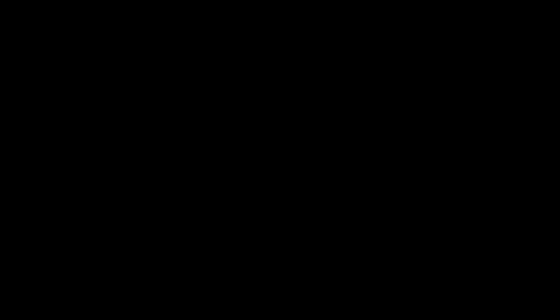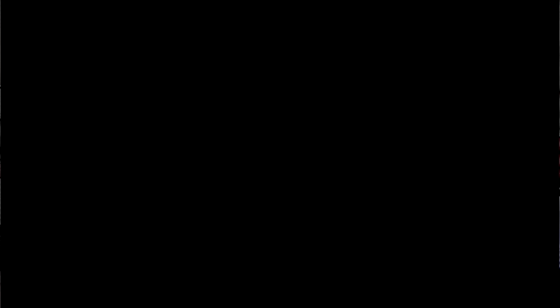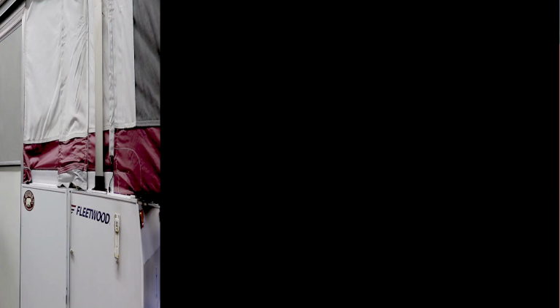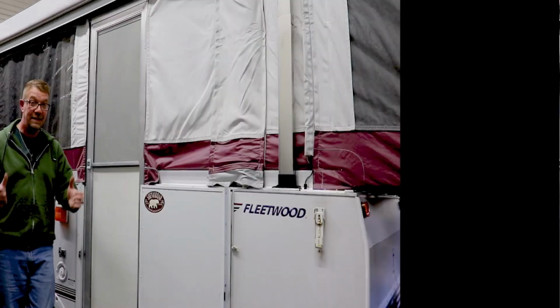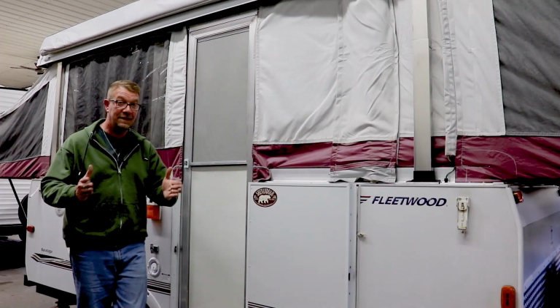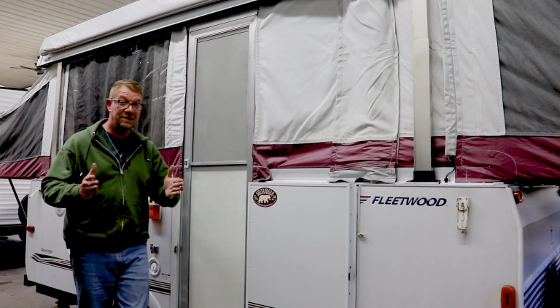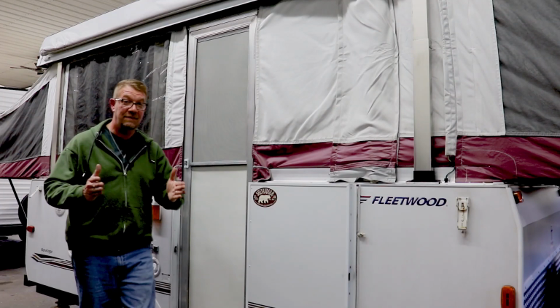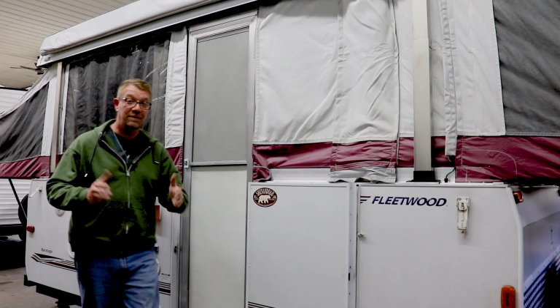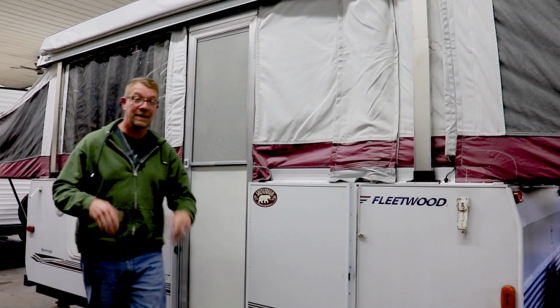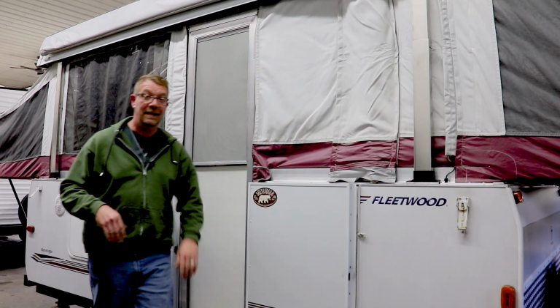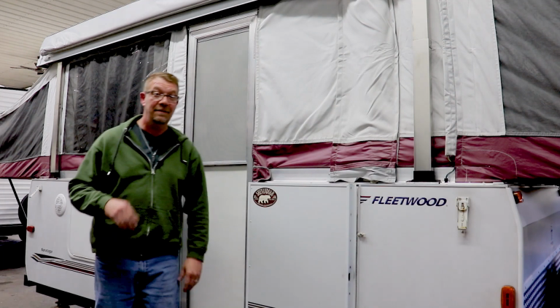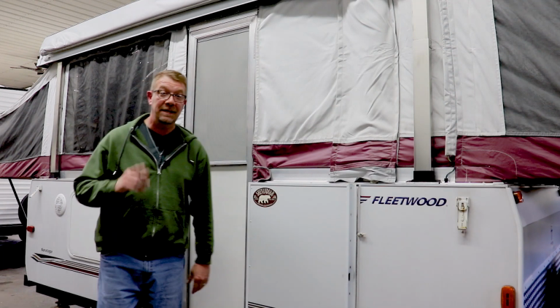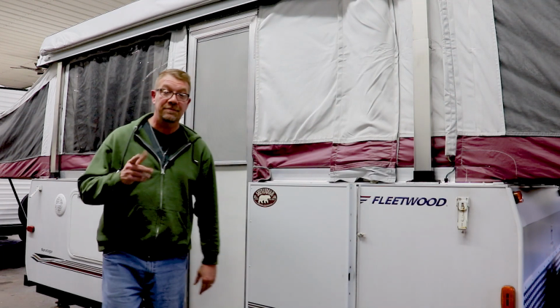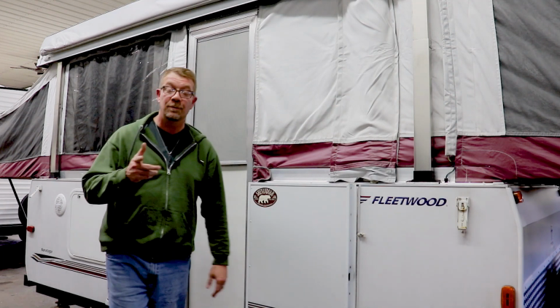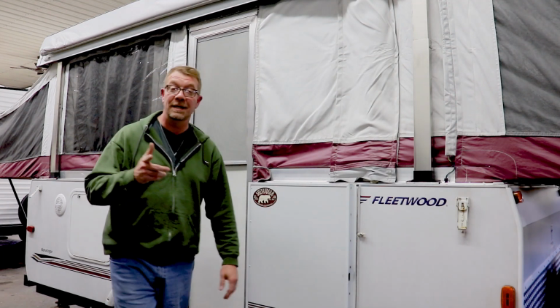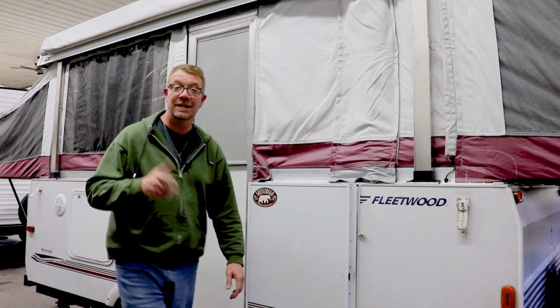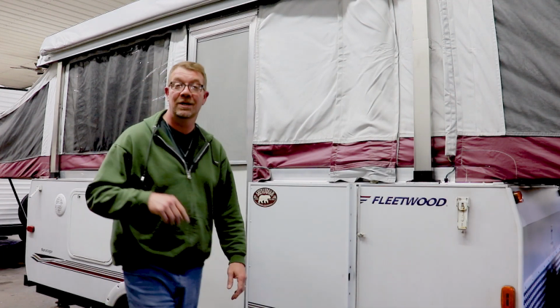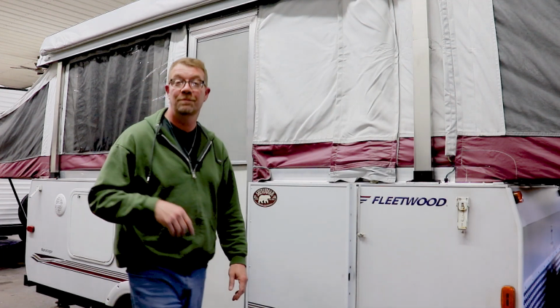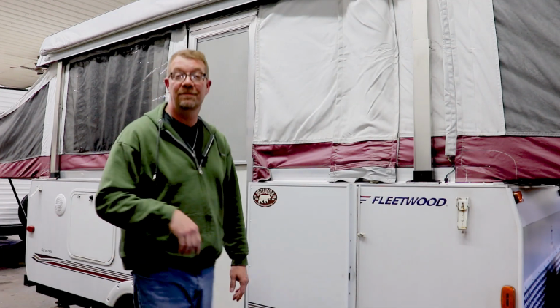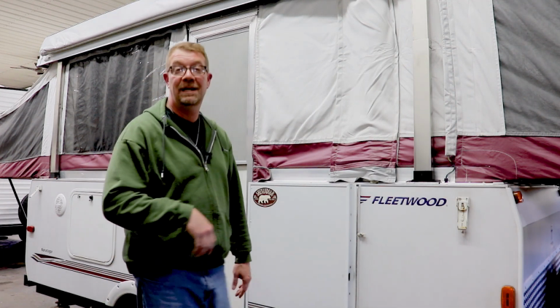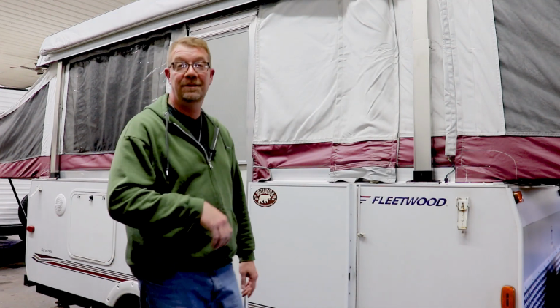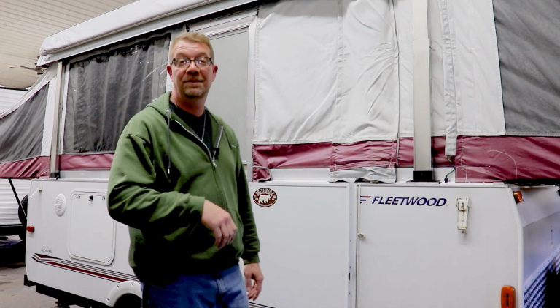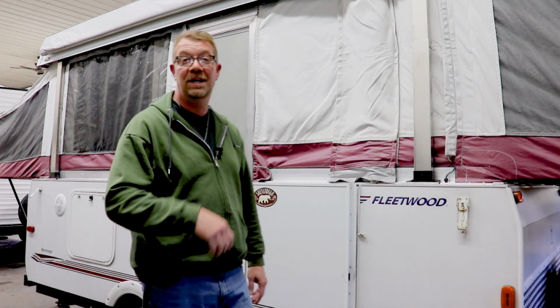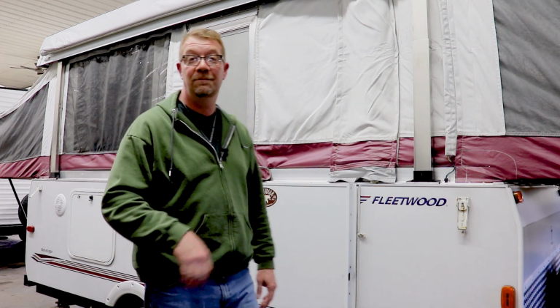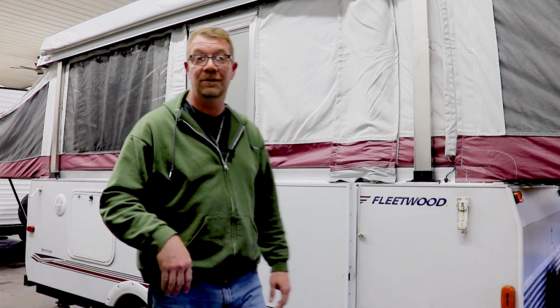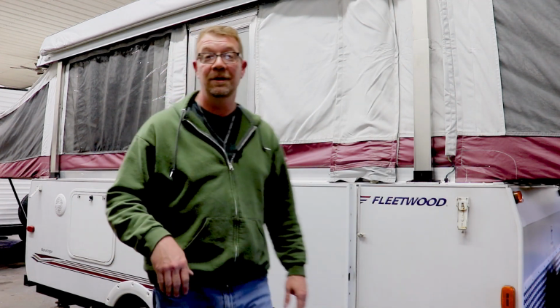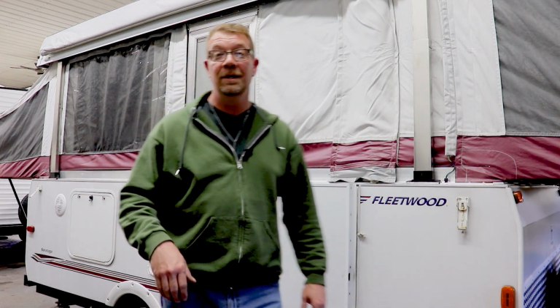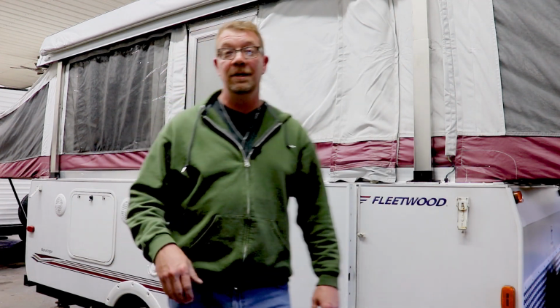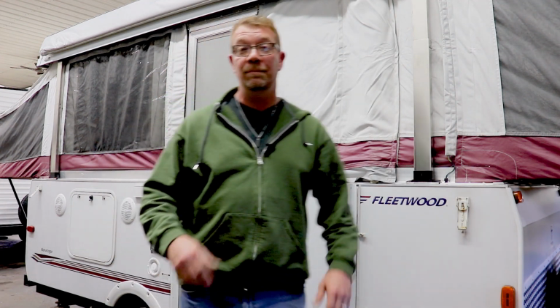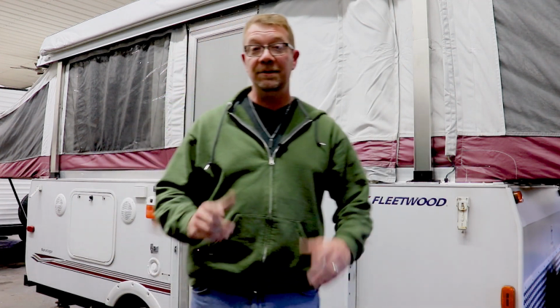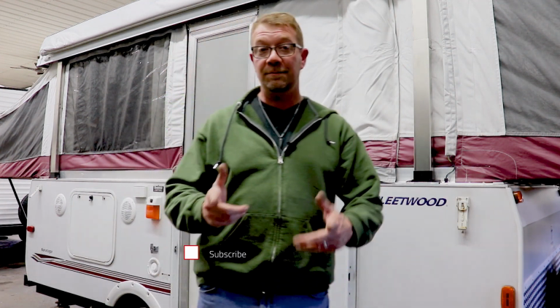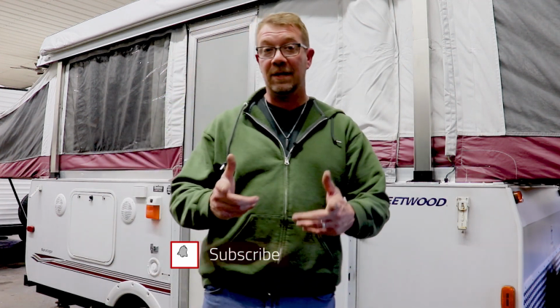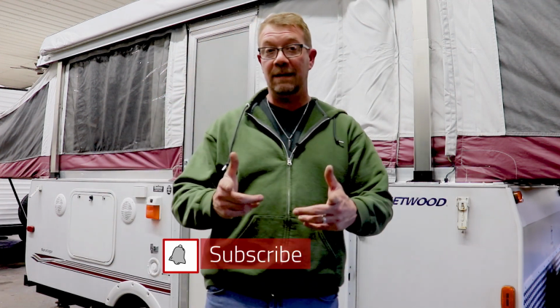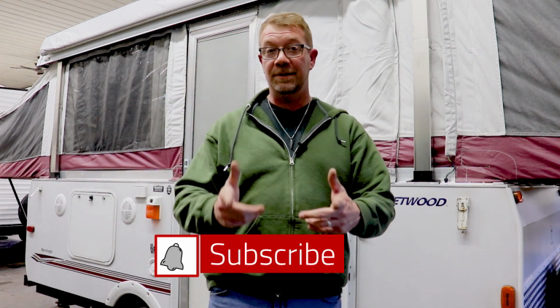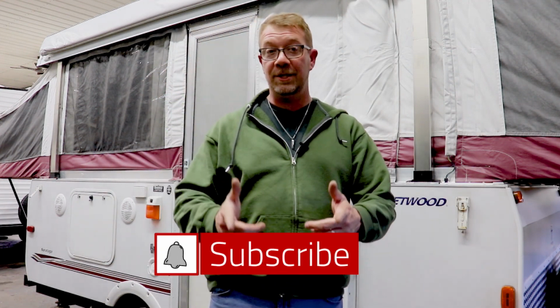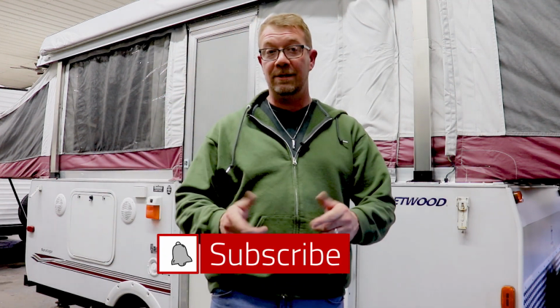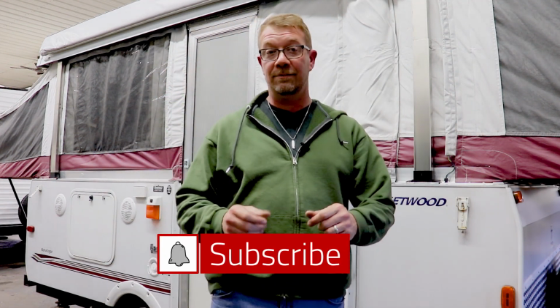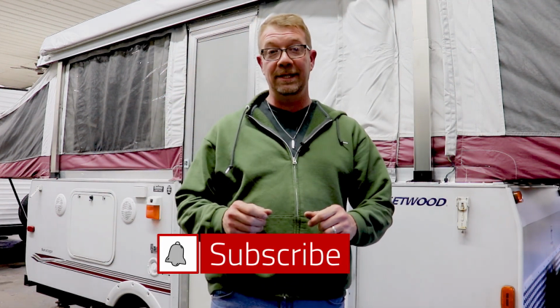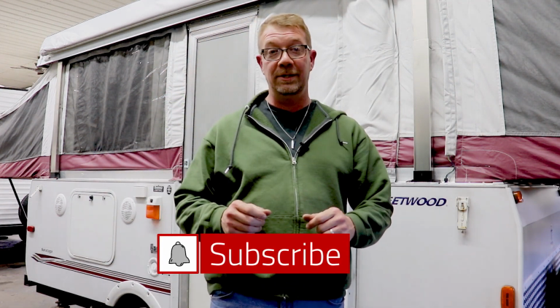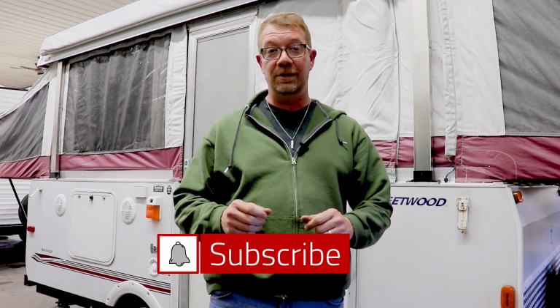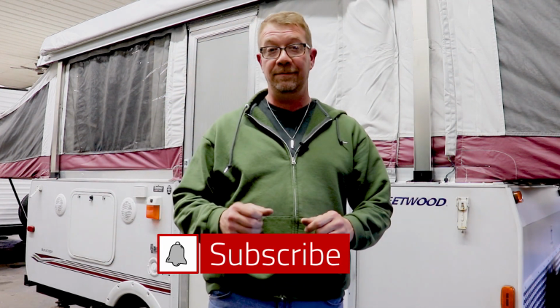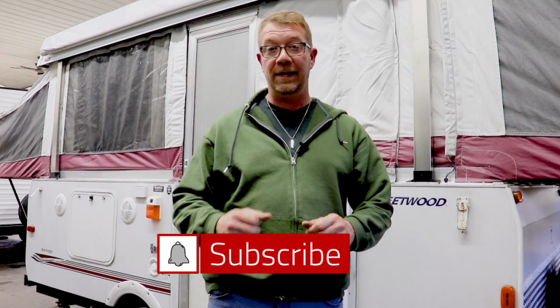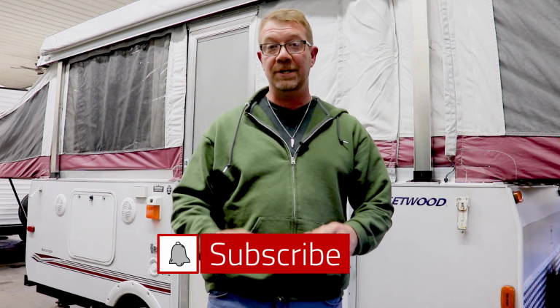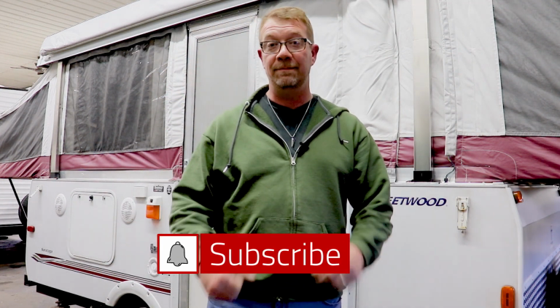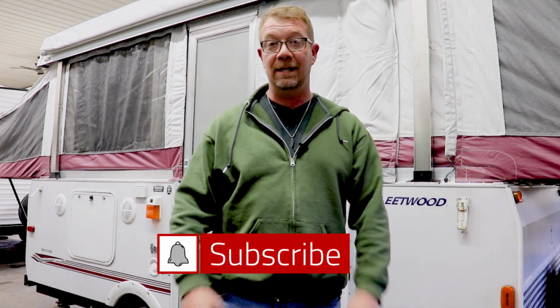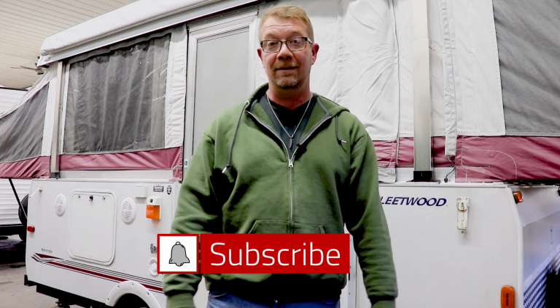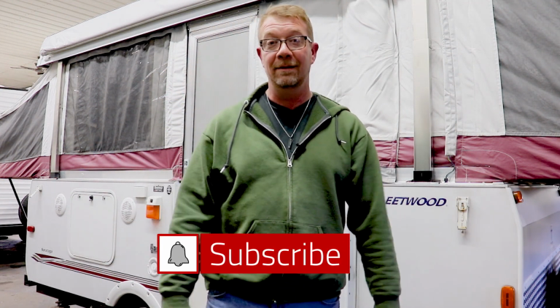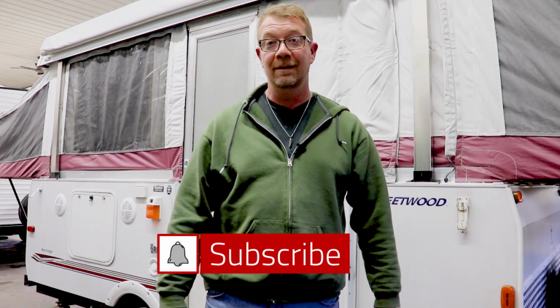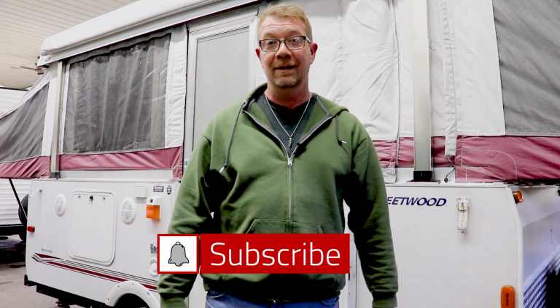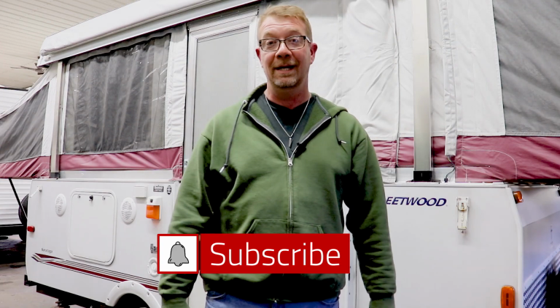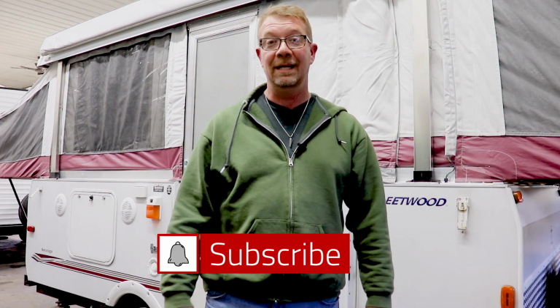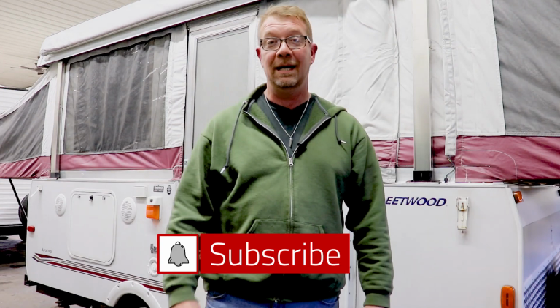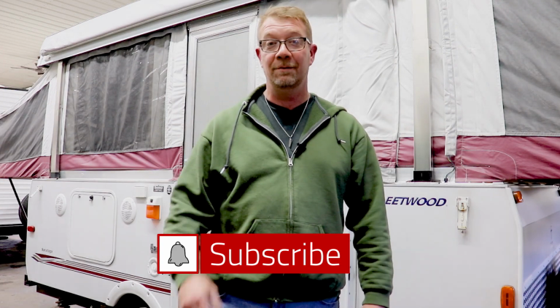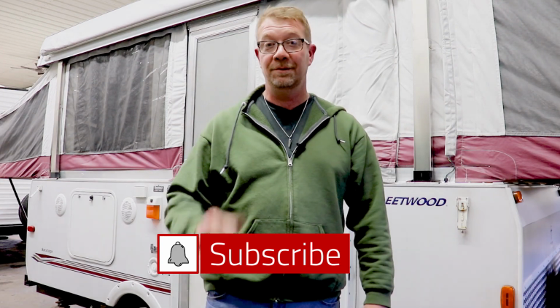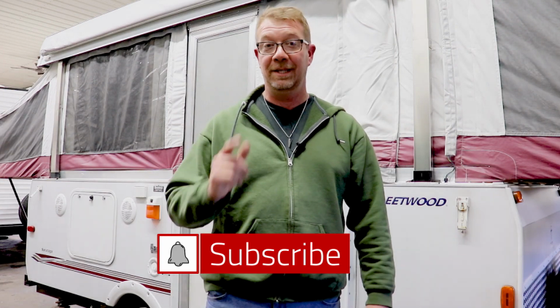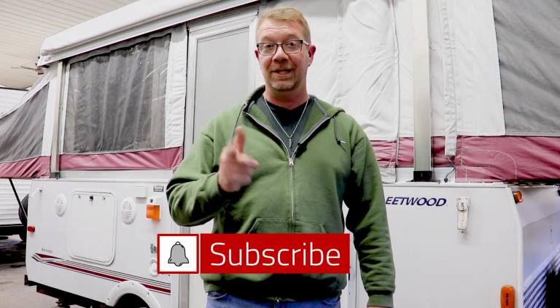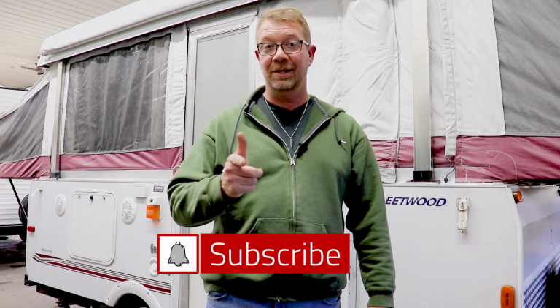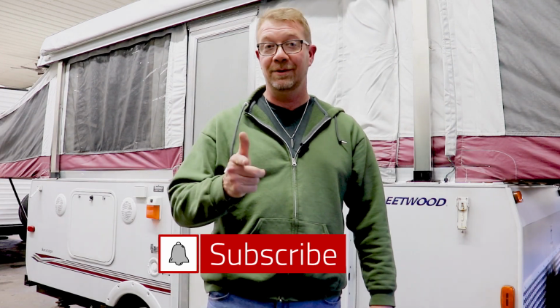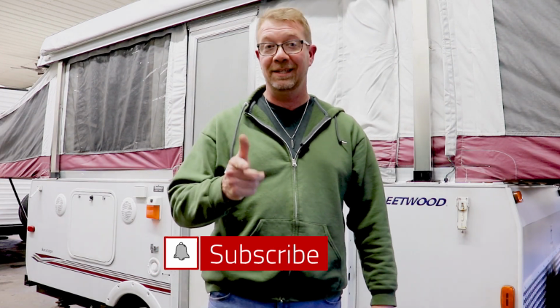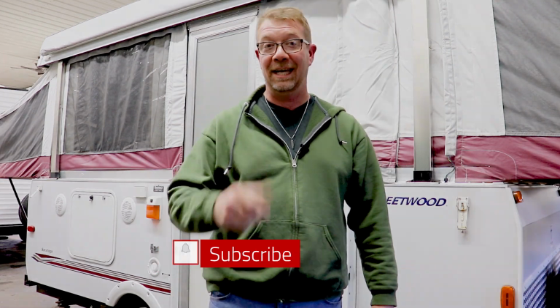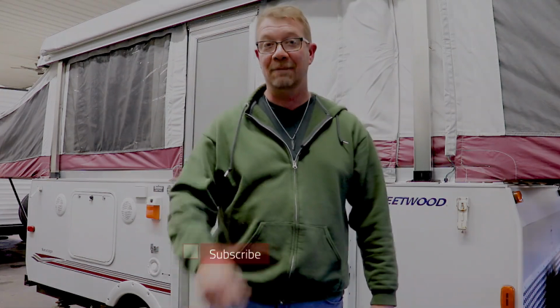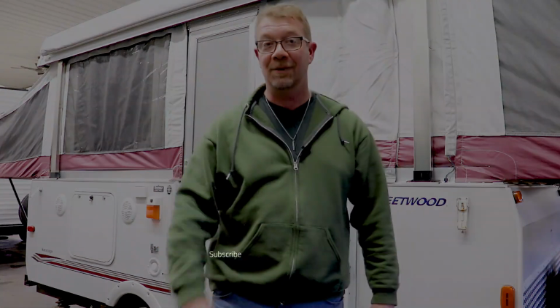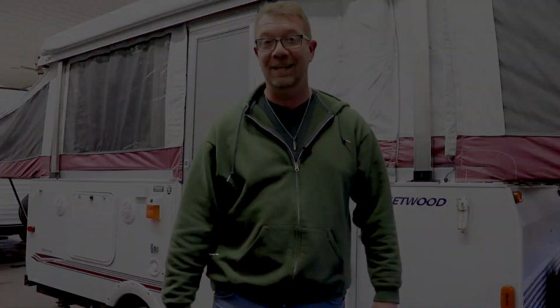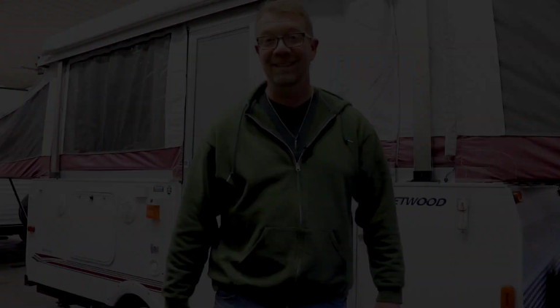And that does it, everybody. Thanks for watching — I hope you found this helpful. Please subscribe to the channel, ring the notification bell, and I will see you at the campground.